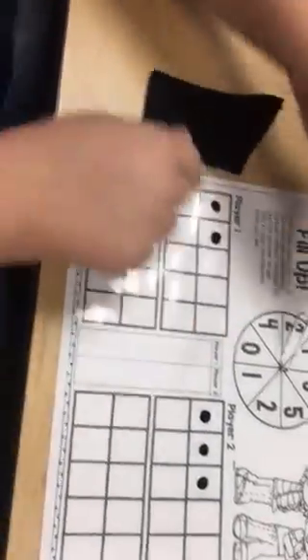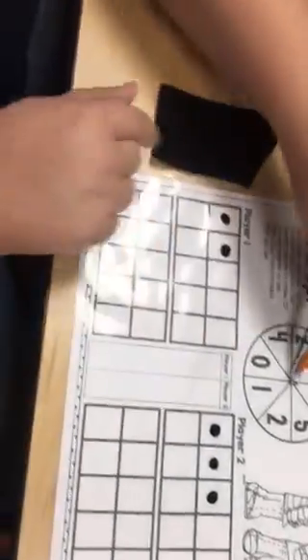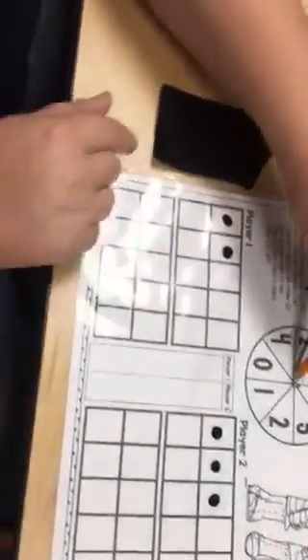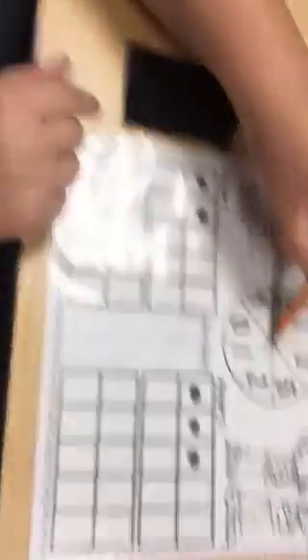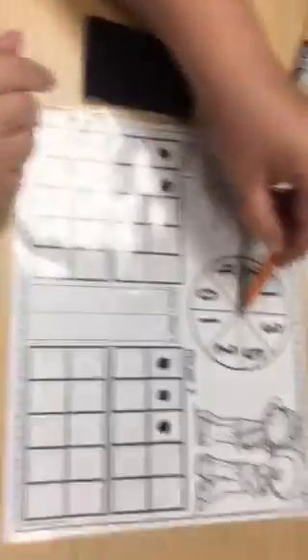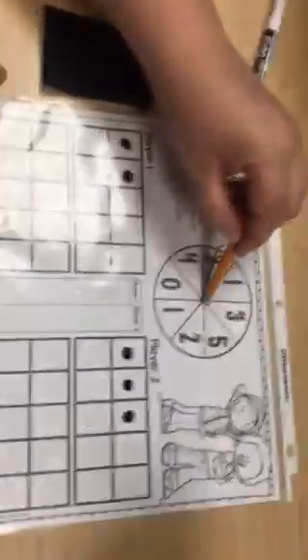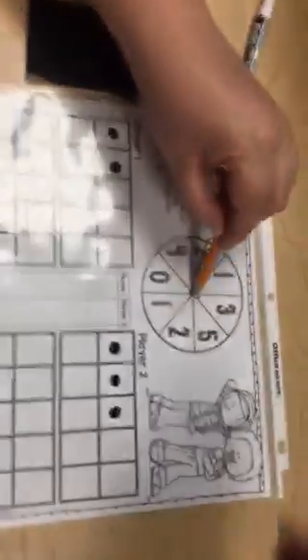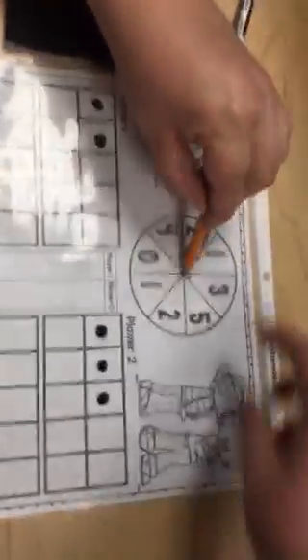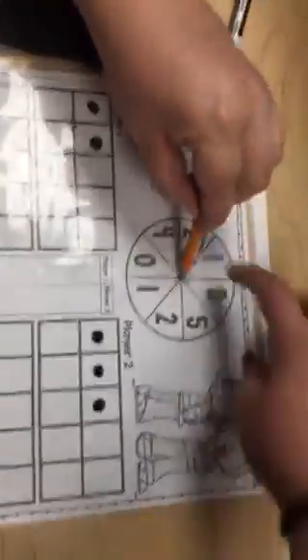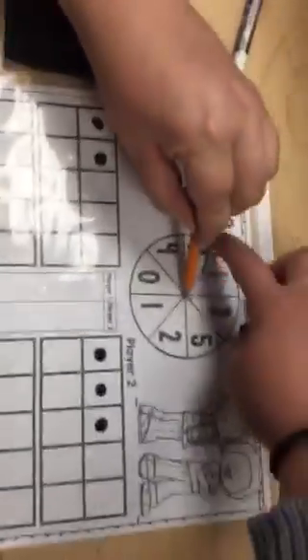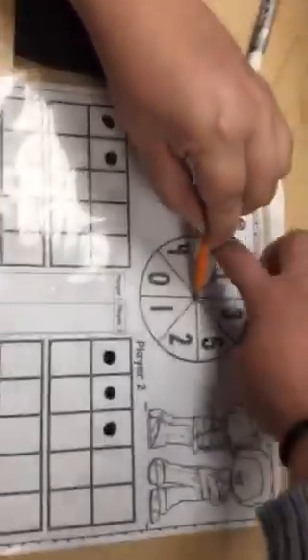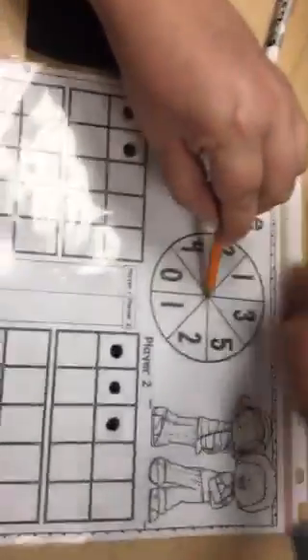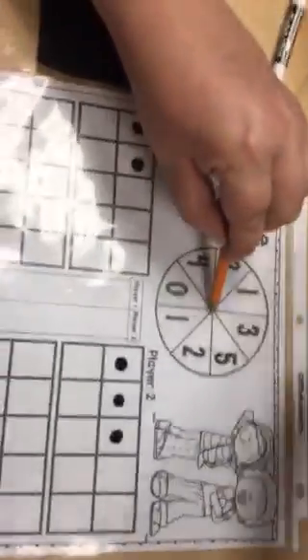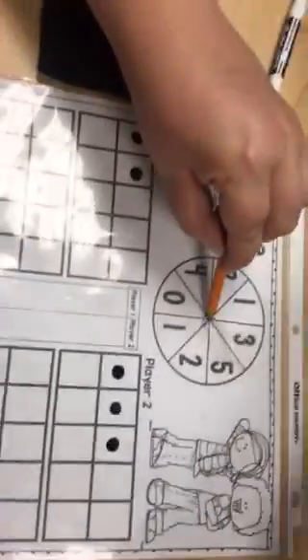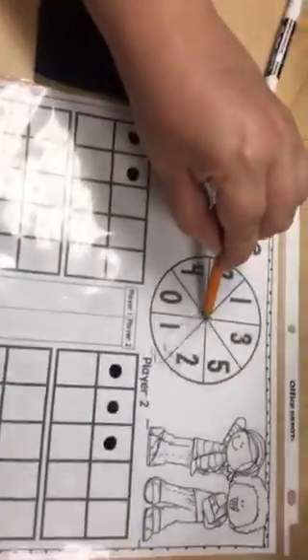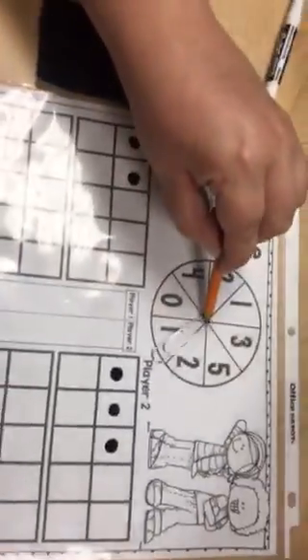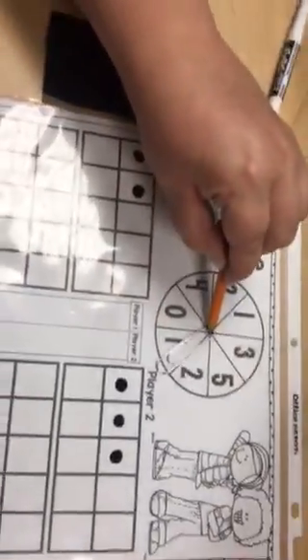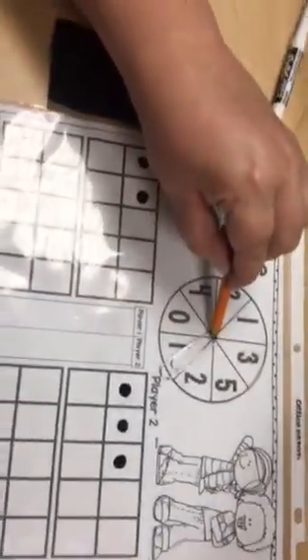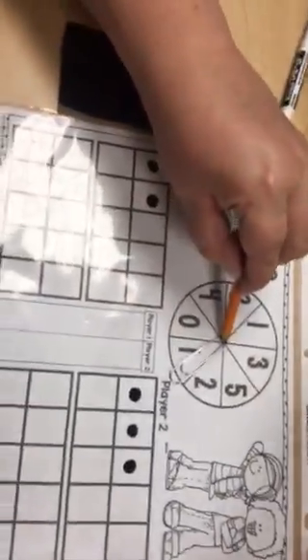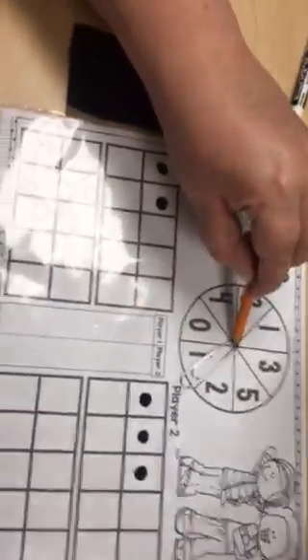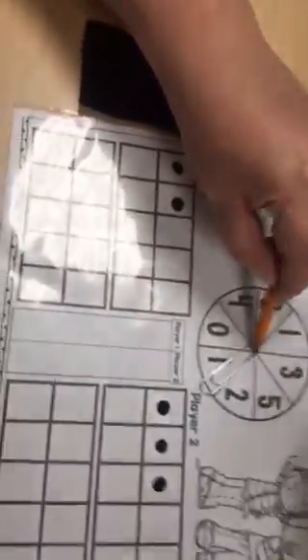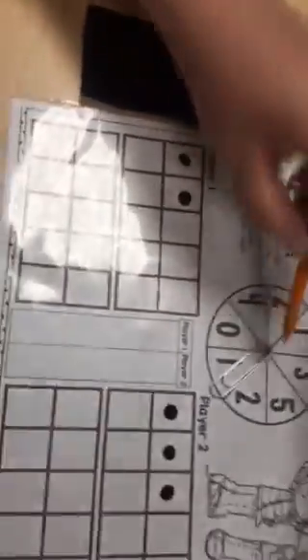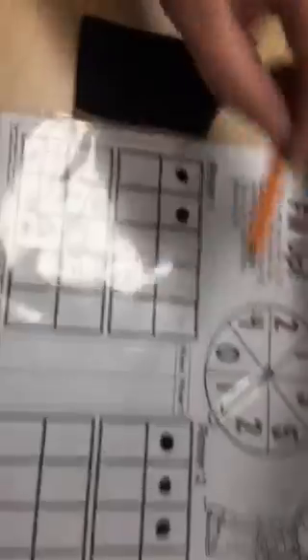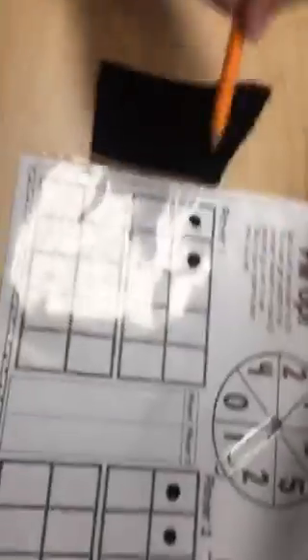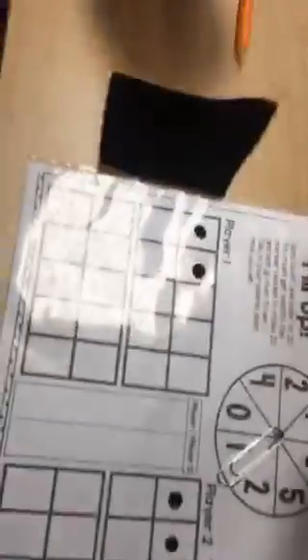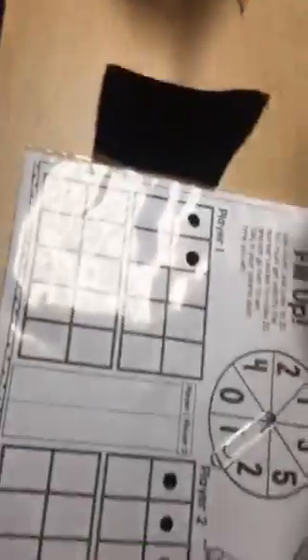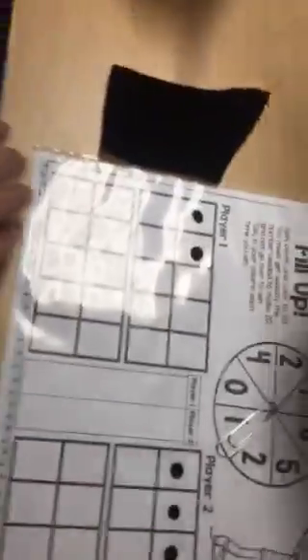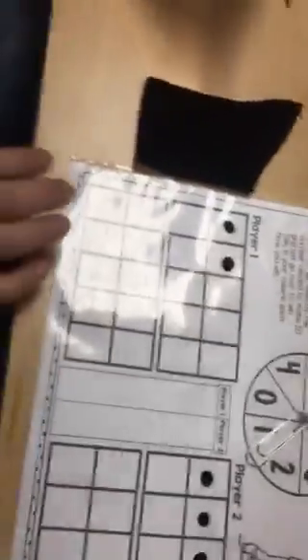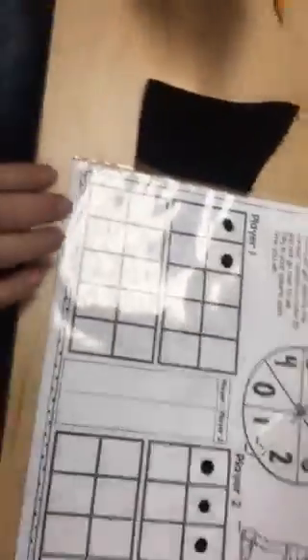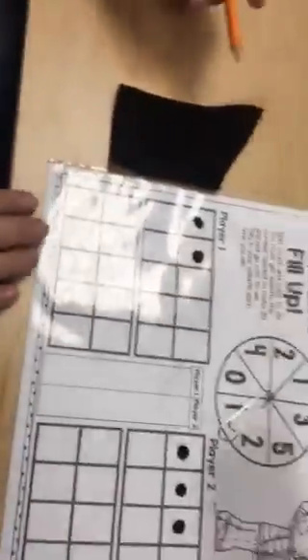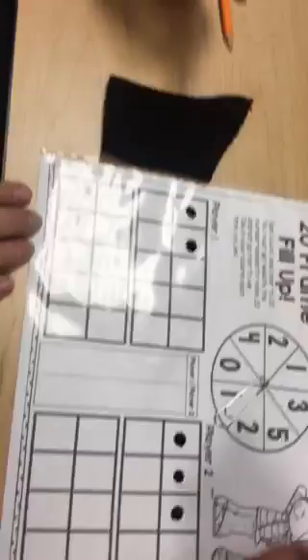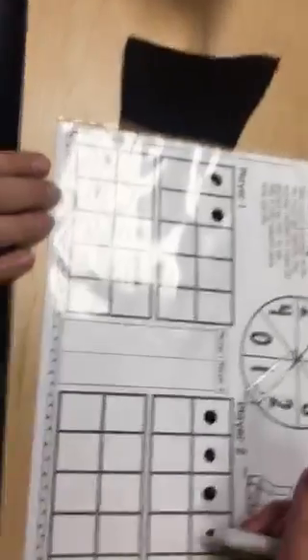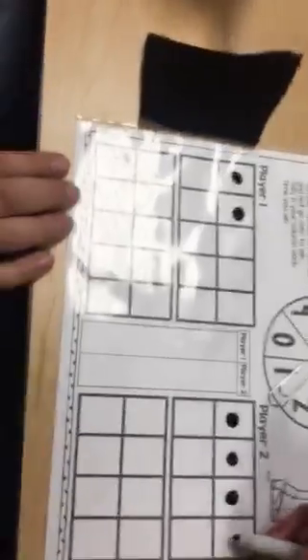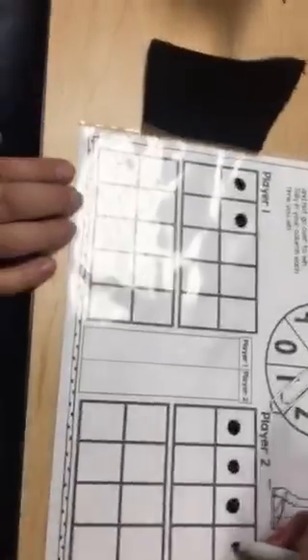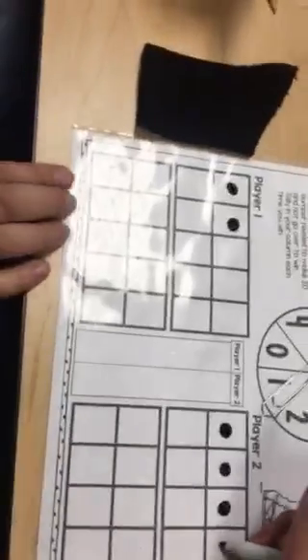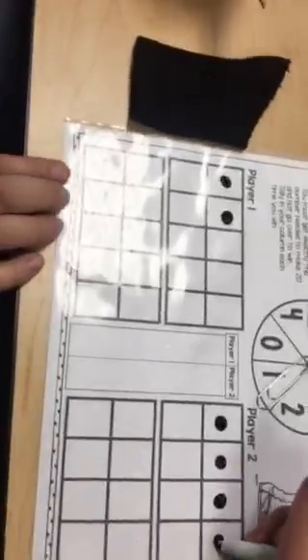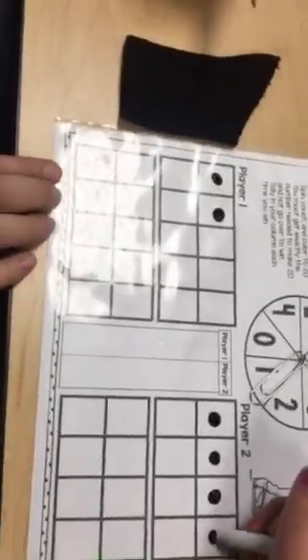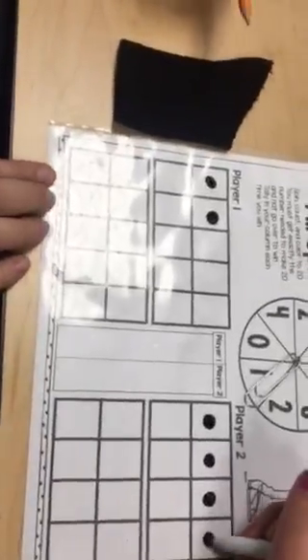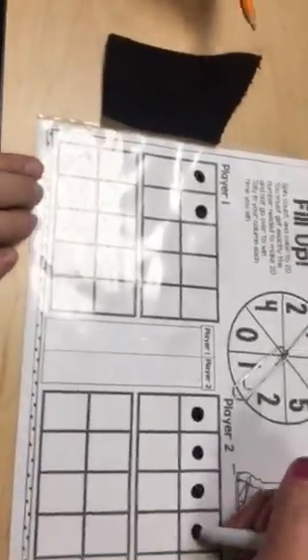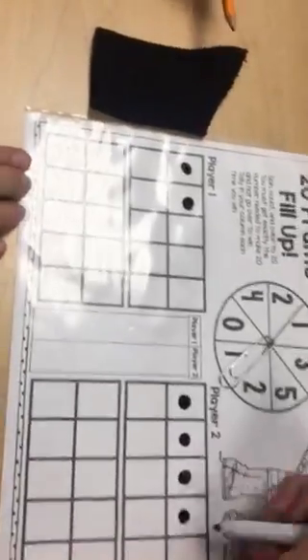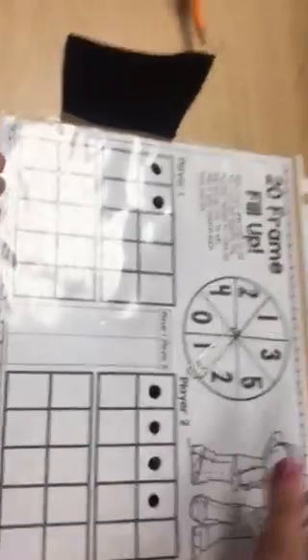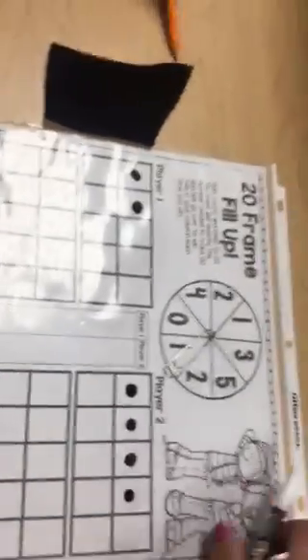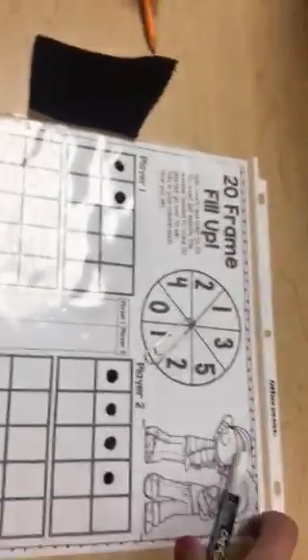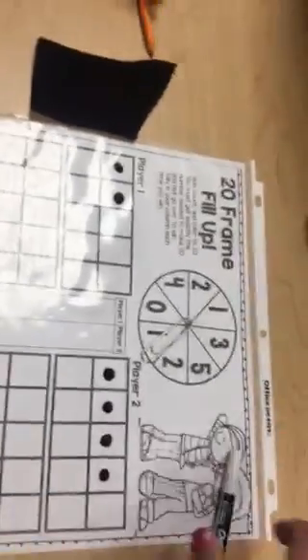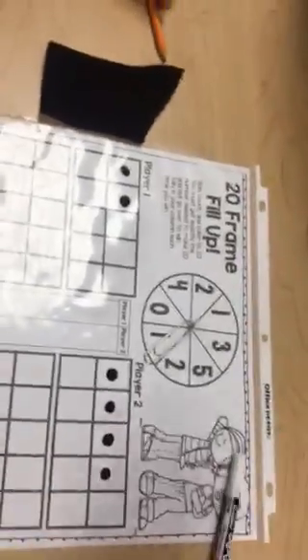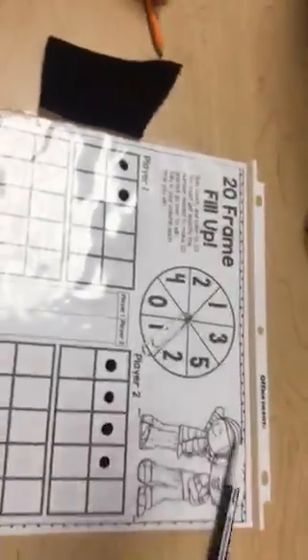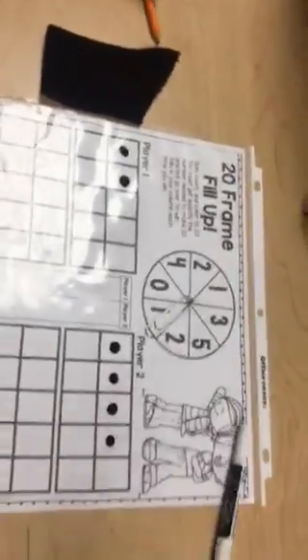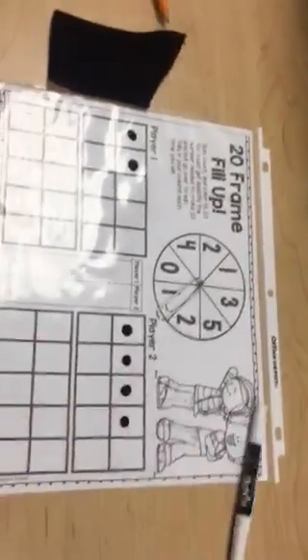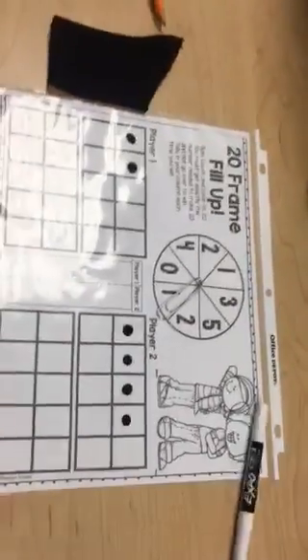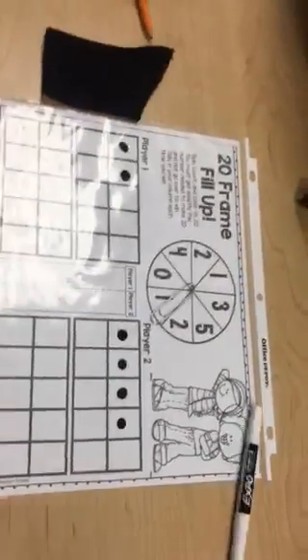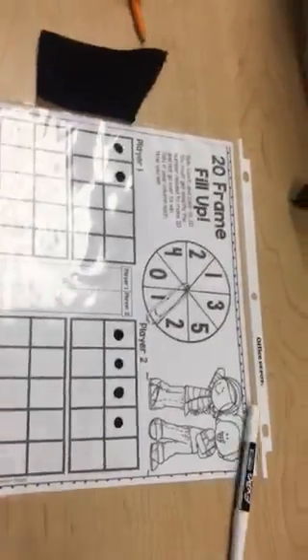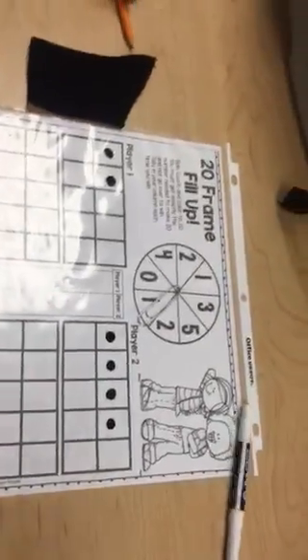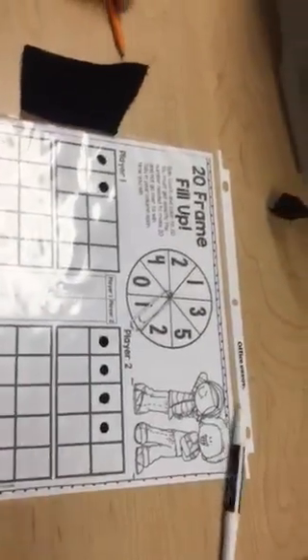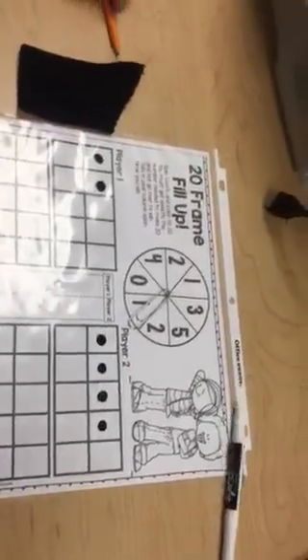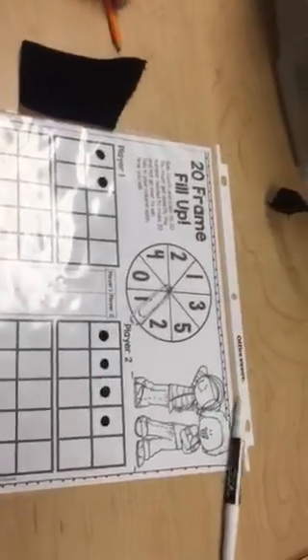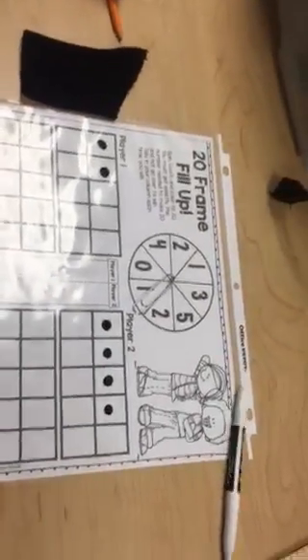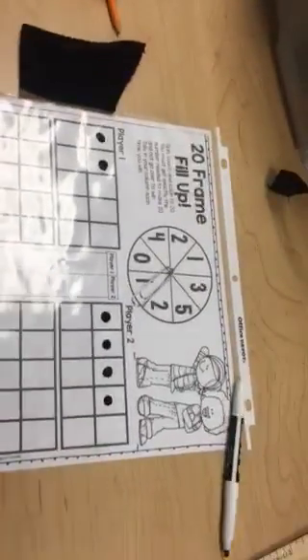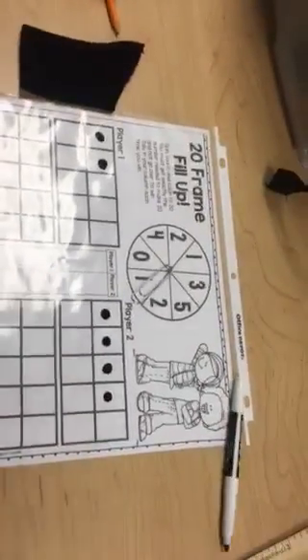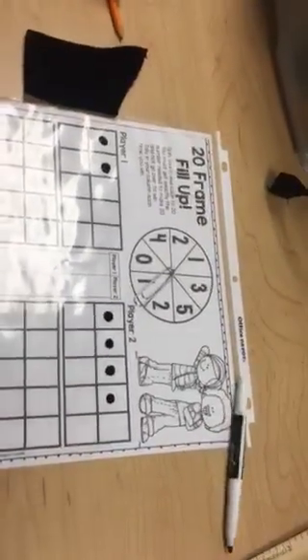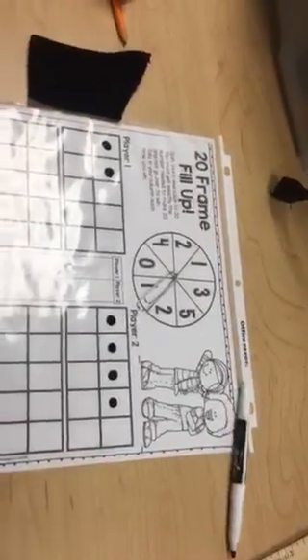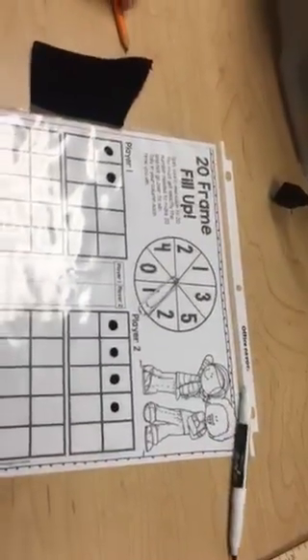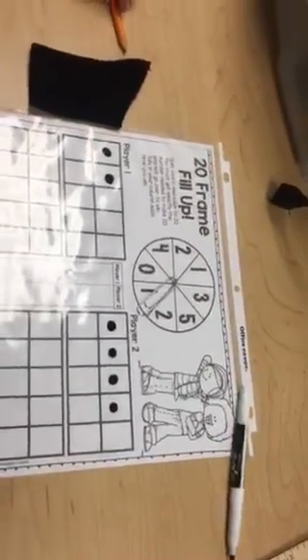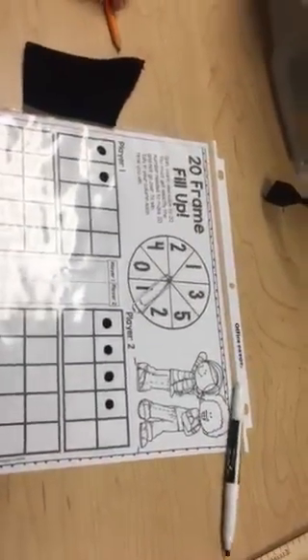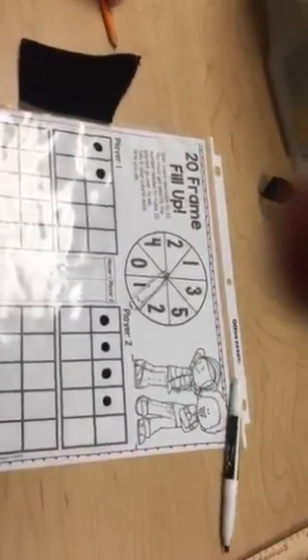Now it's Miss C's turn. I have one. Okay my friends, we're going to keep playing. We'll be right back.